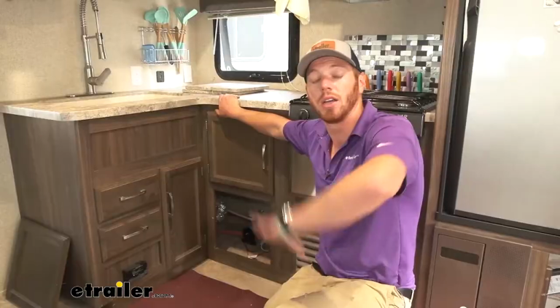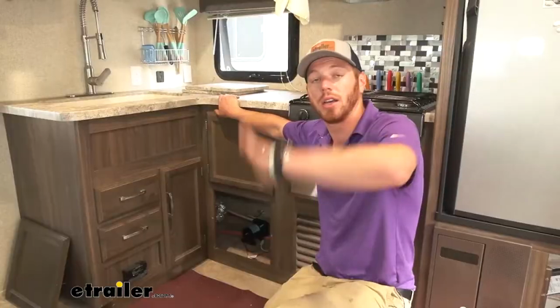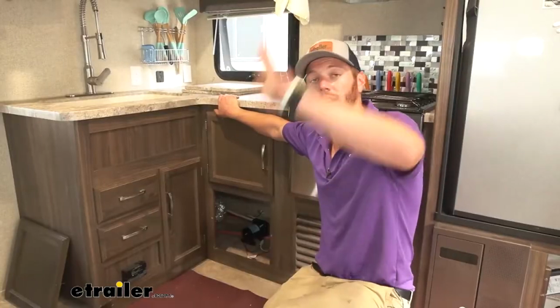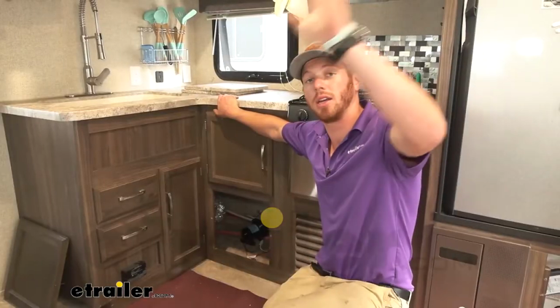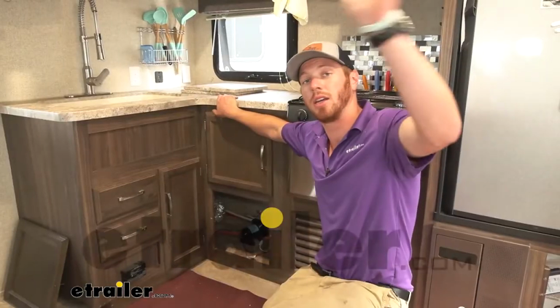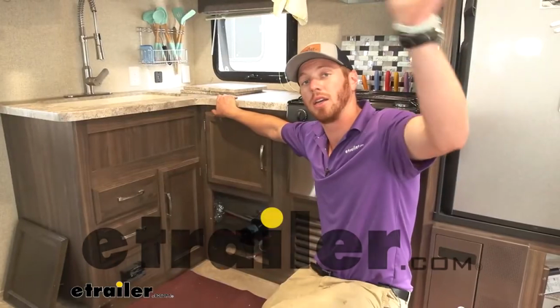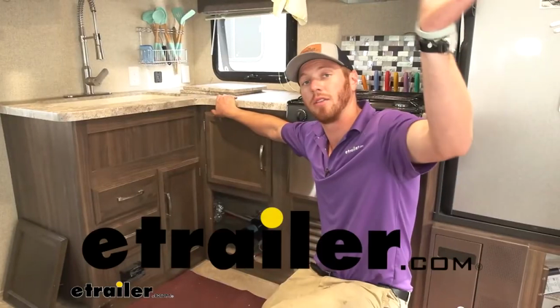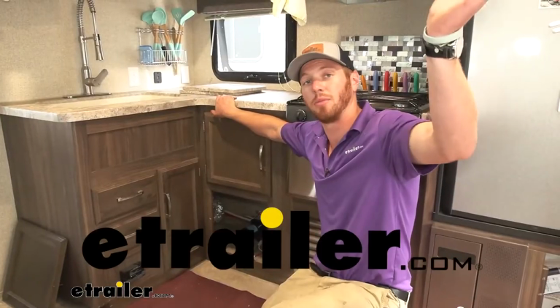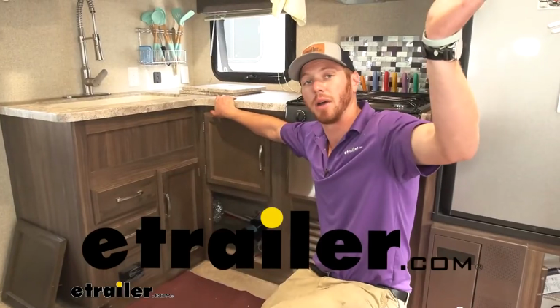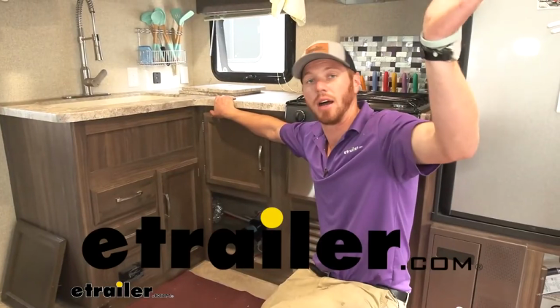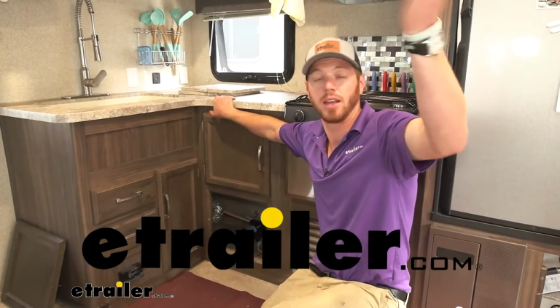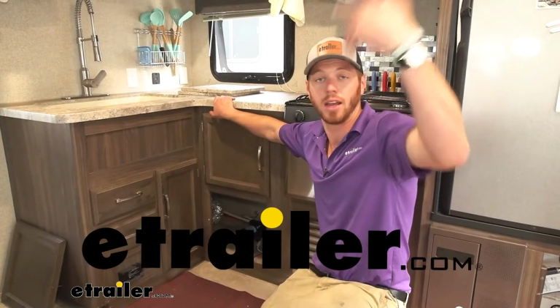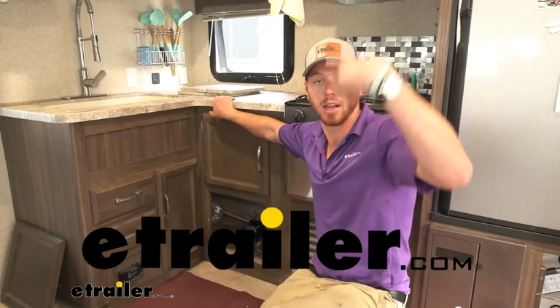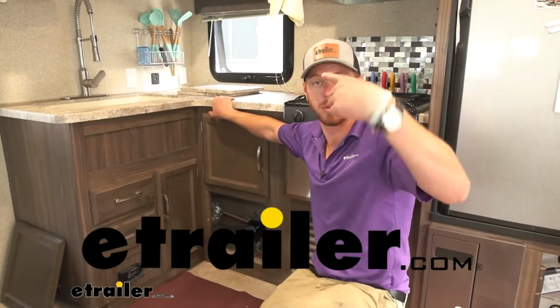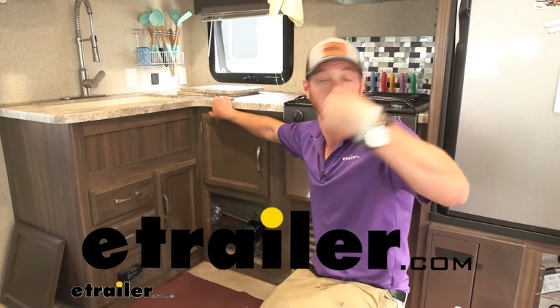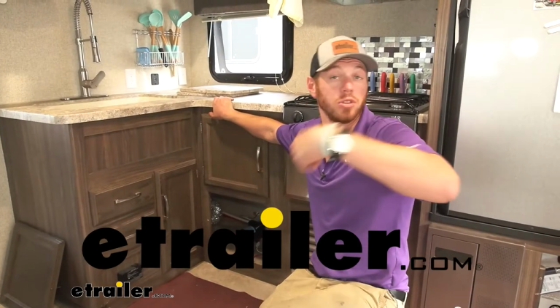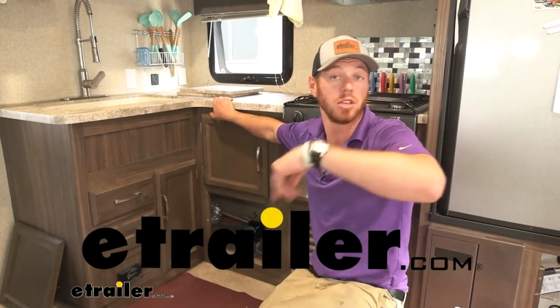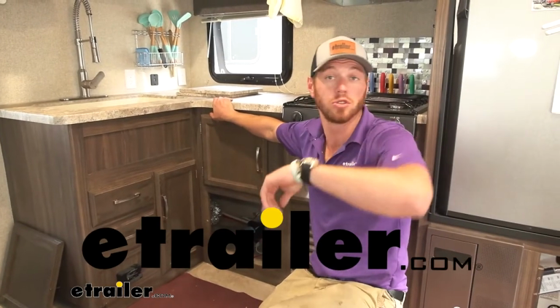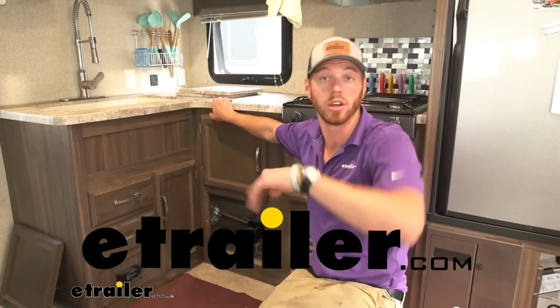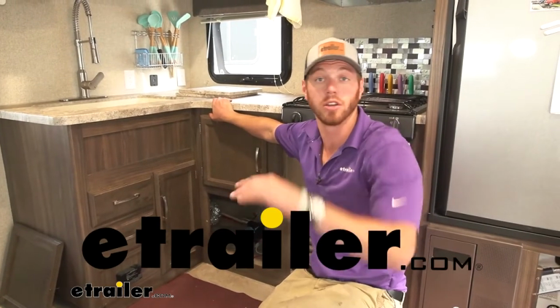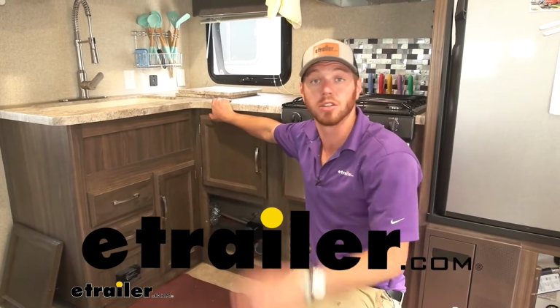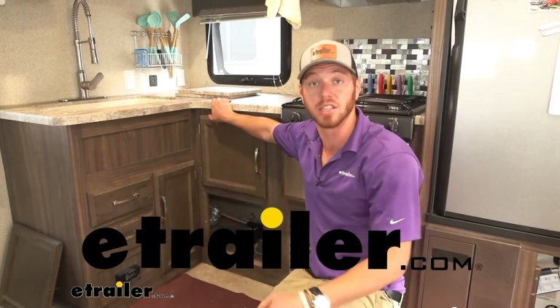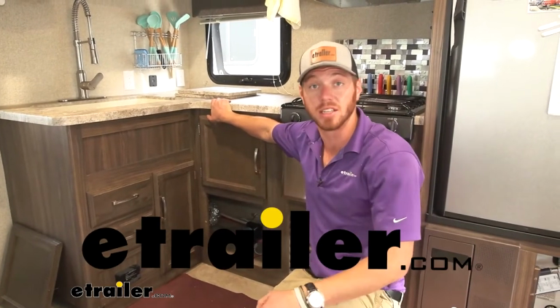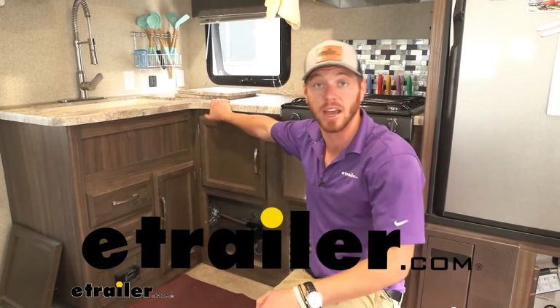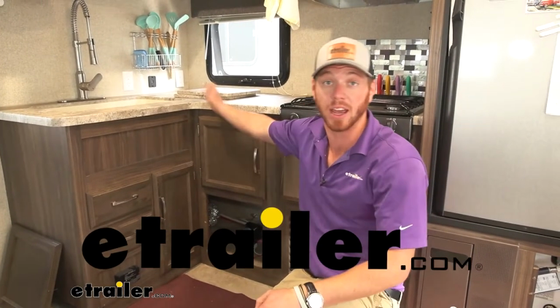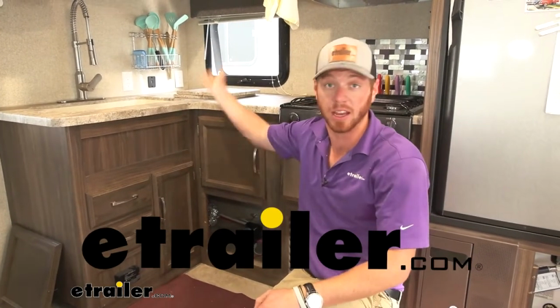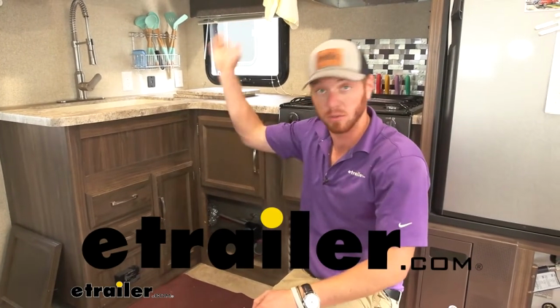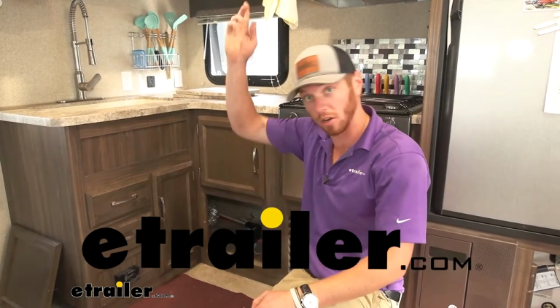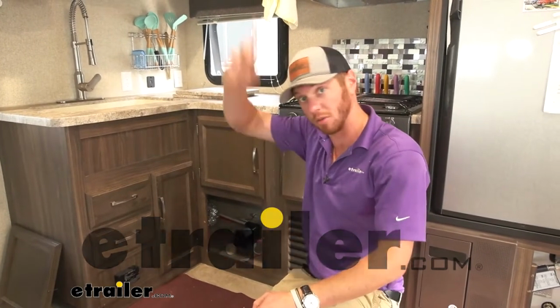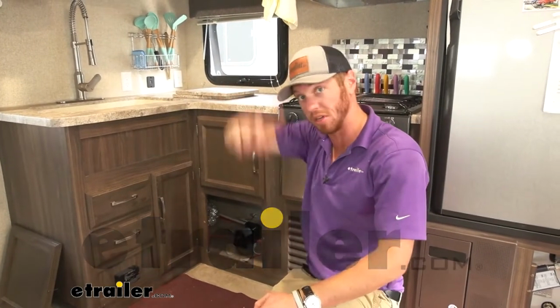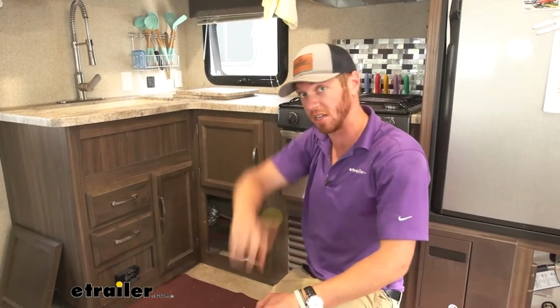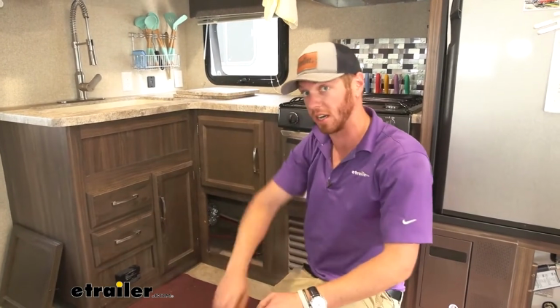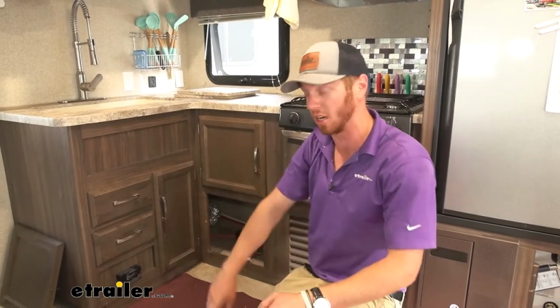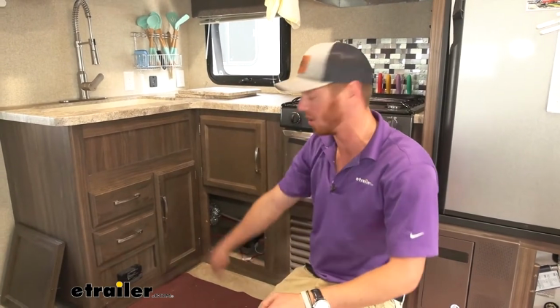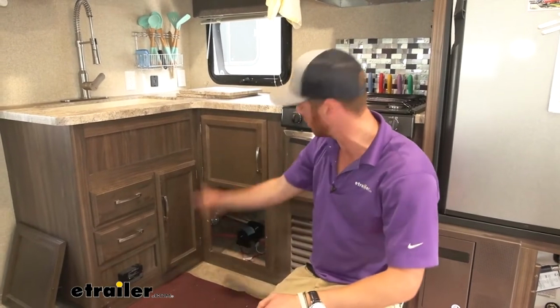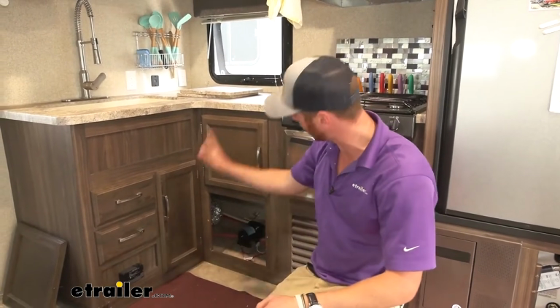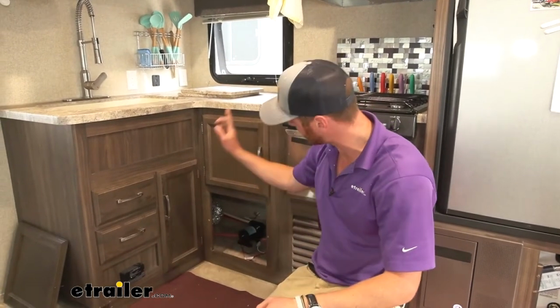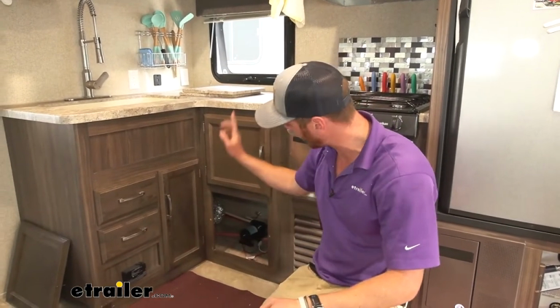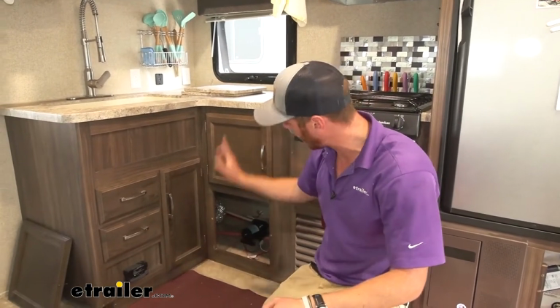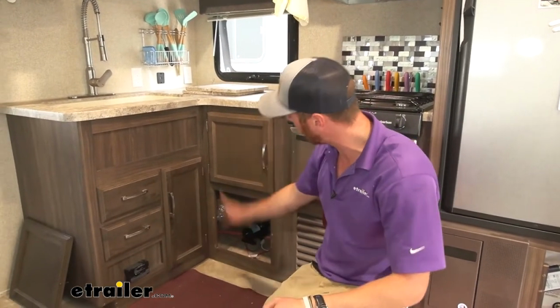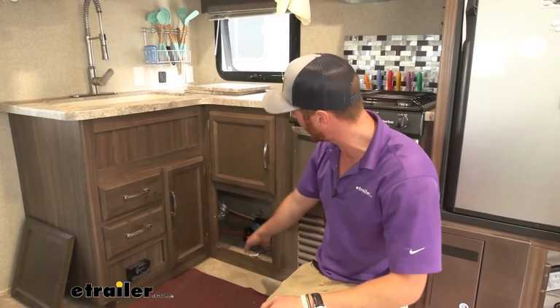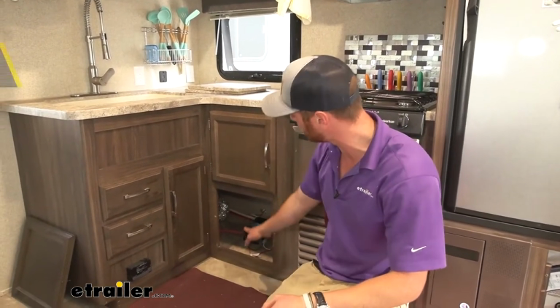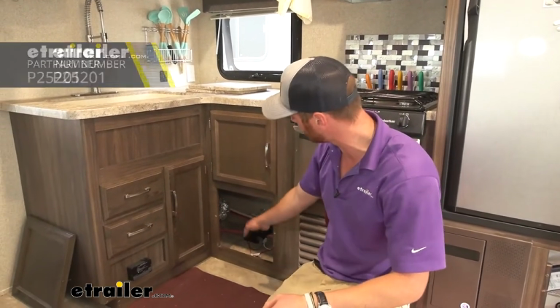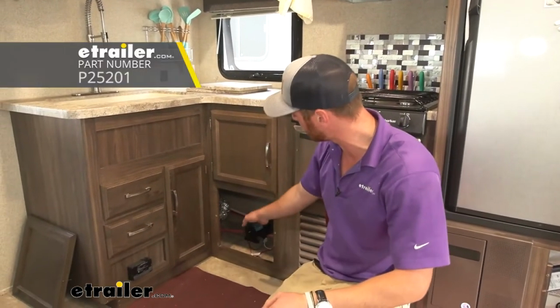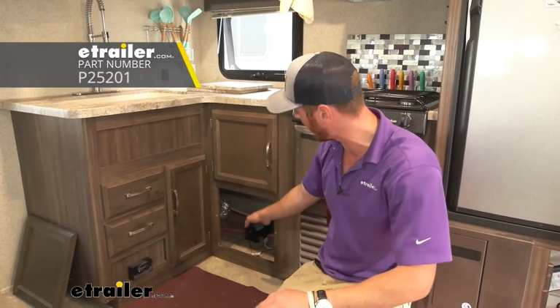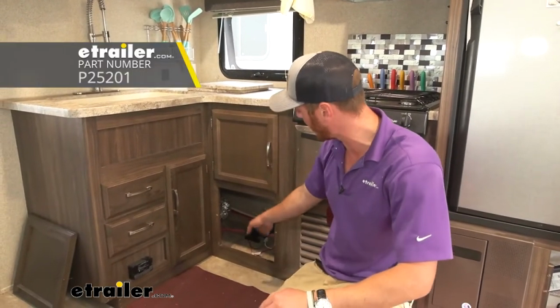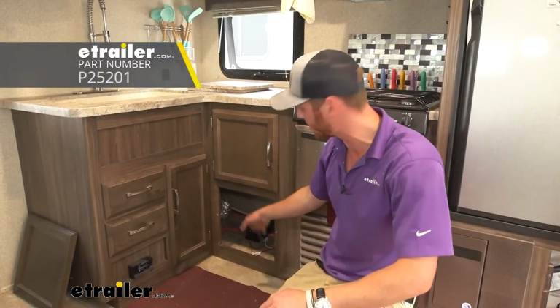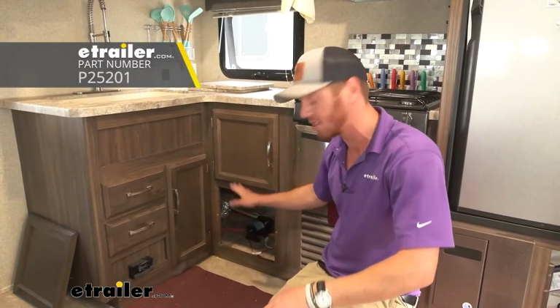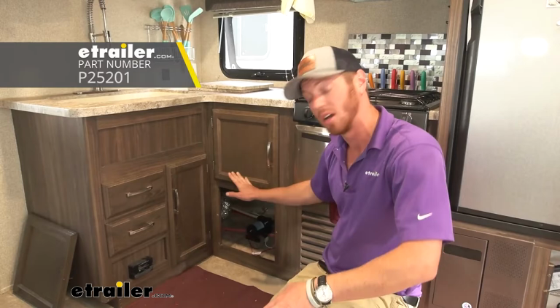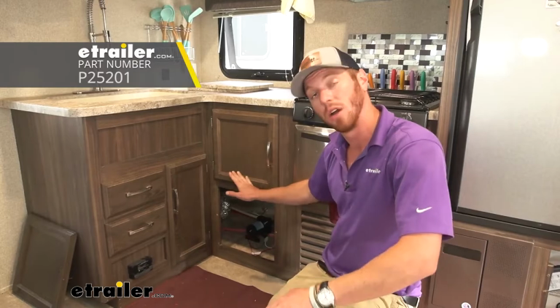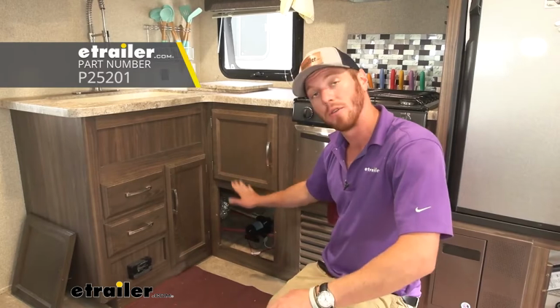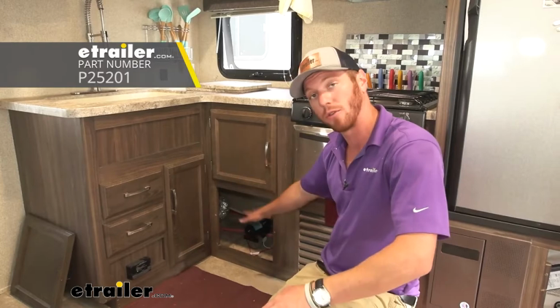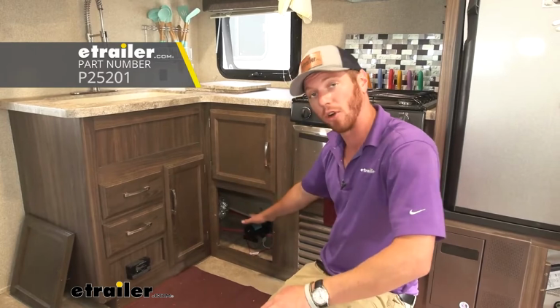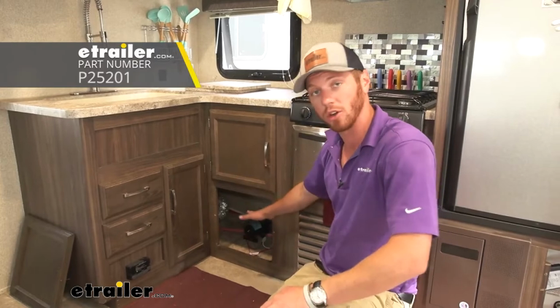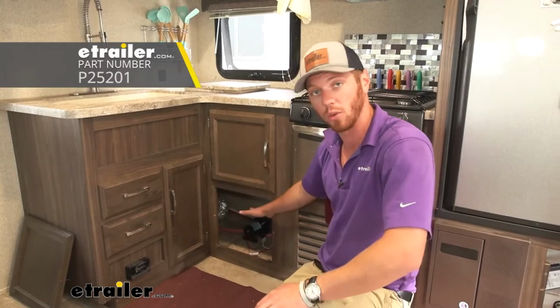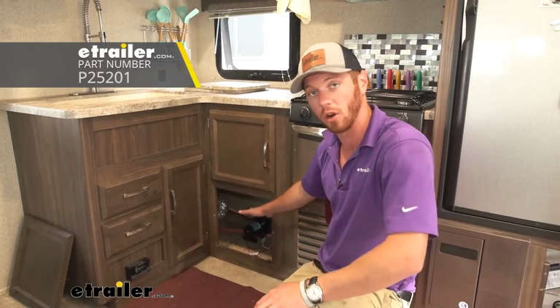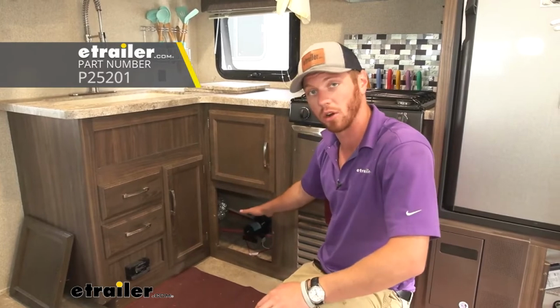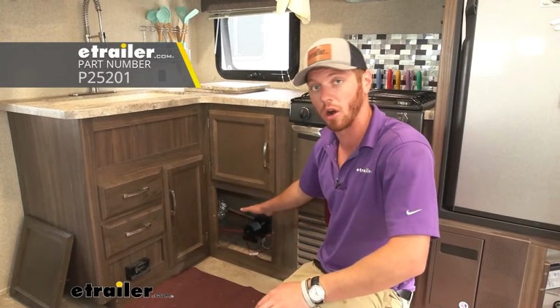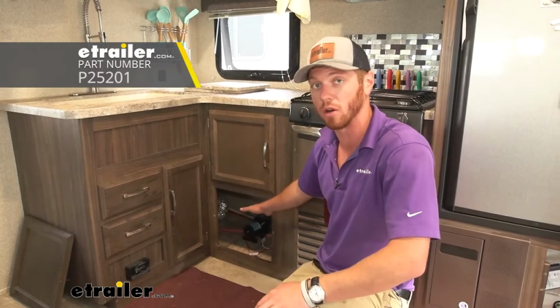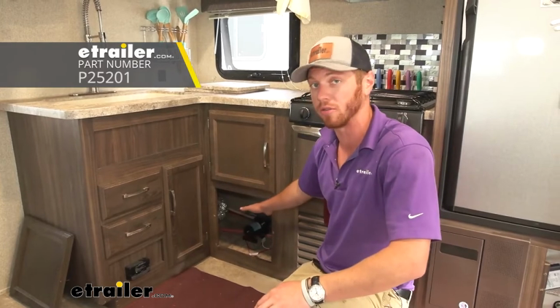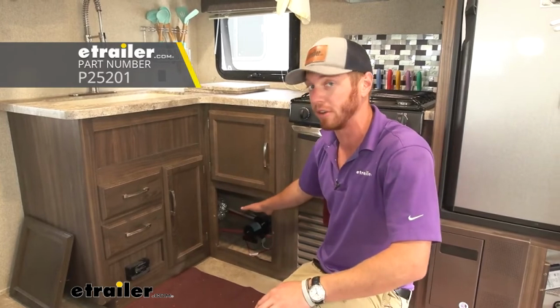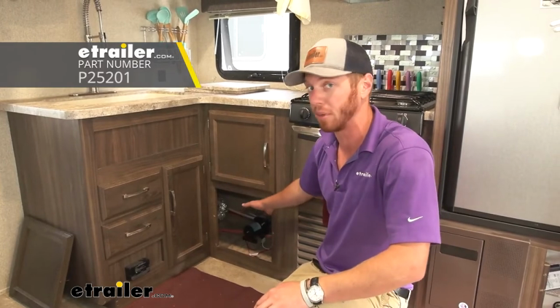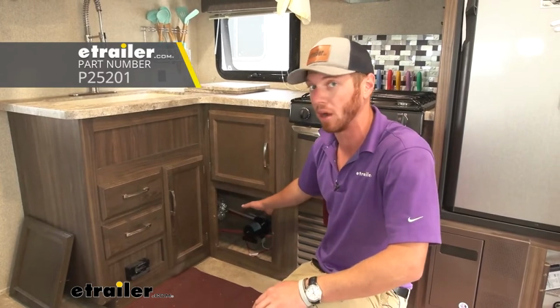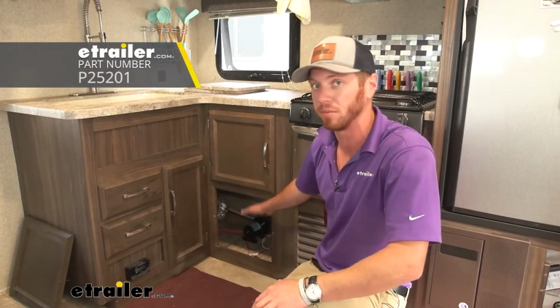Hey everybody, Adam here with D-Trailer. Today we're going to be taking a look at the HydroMax Freshwater RV Pump.